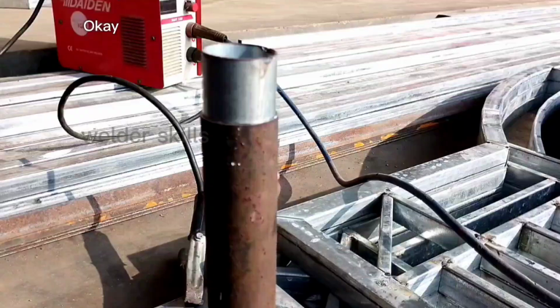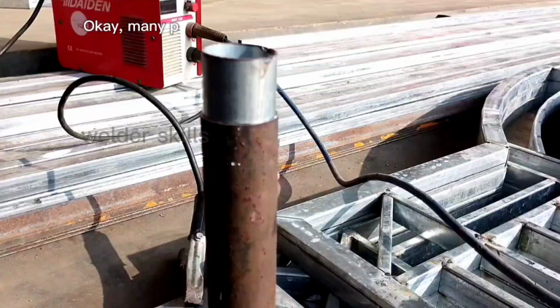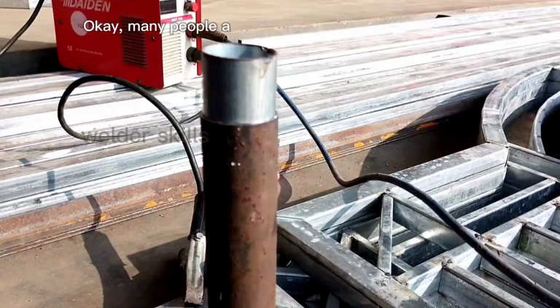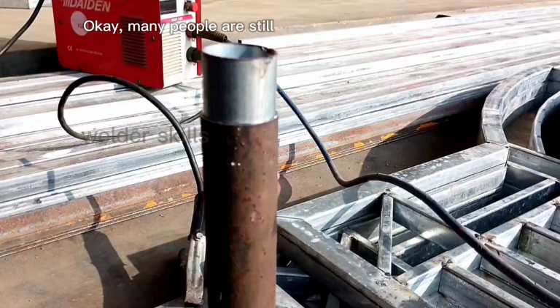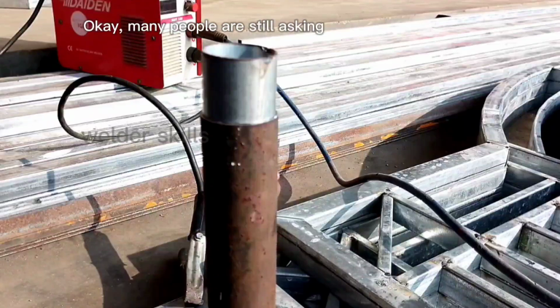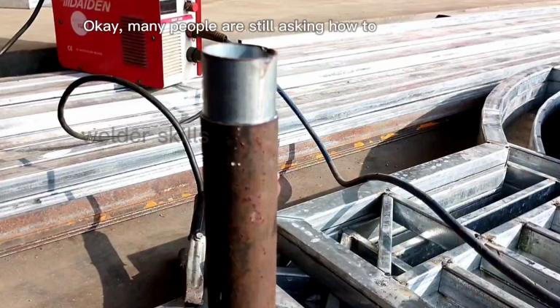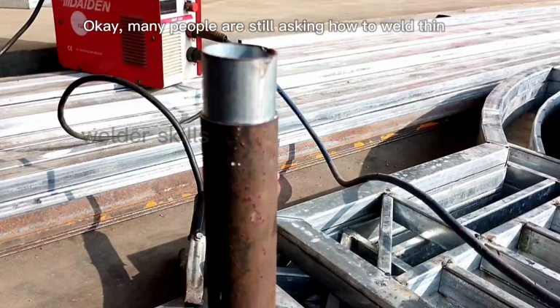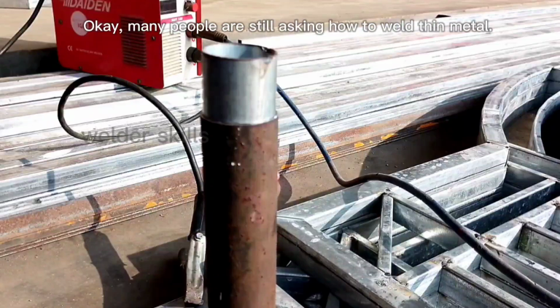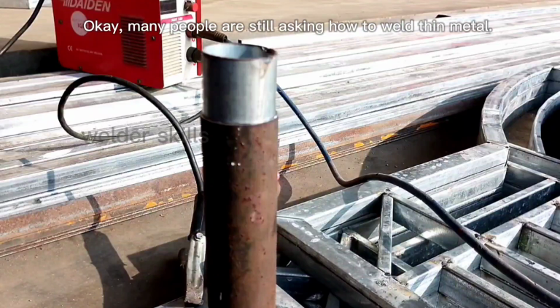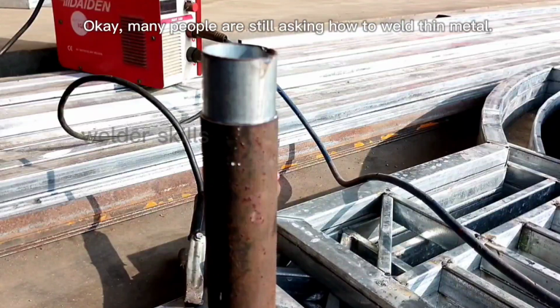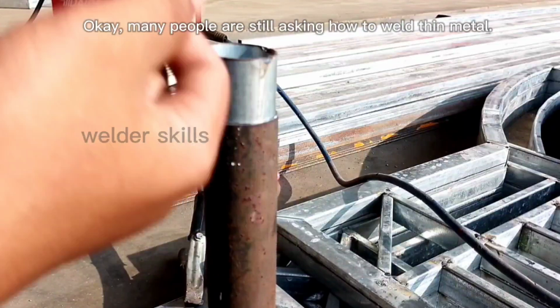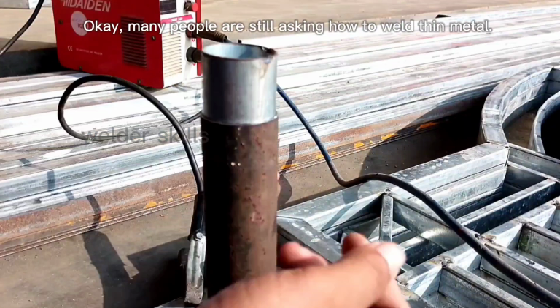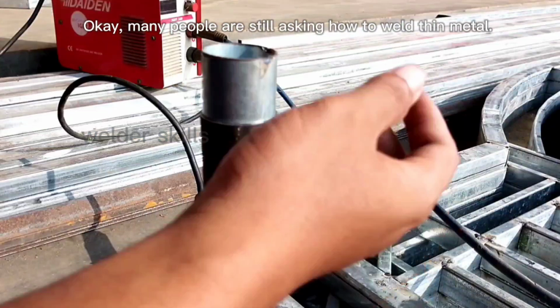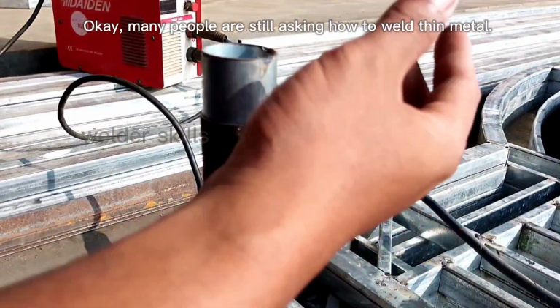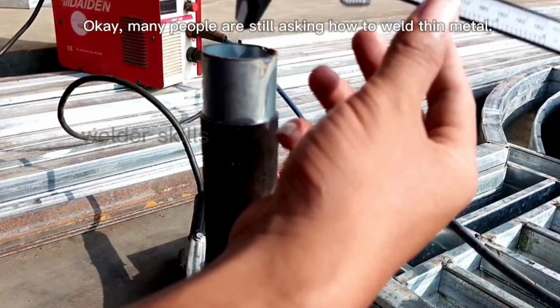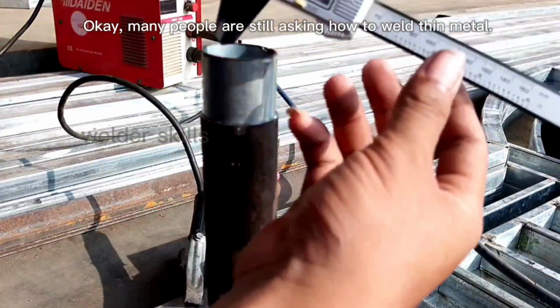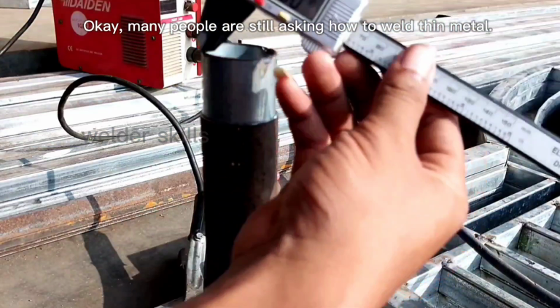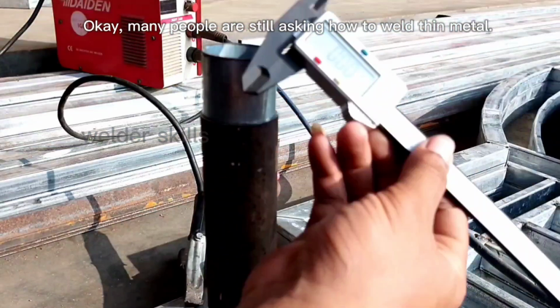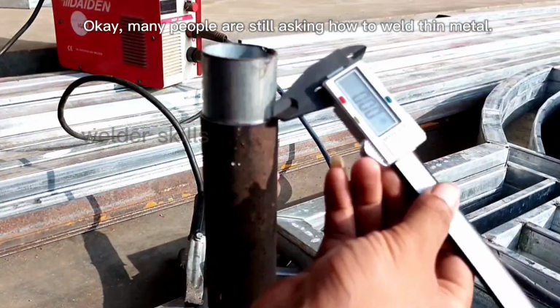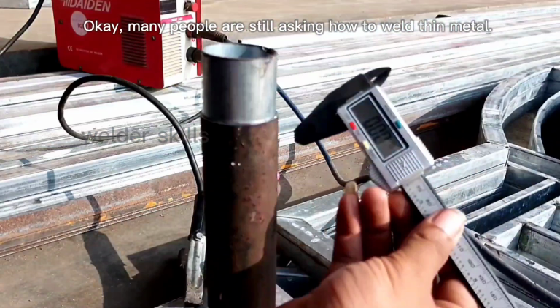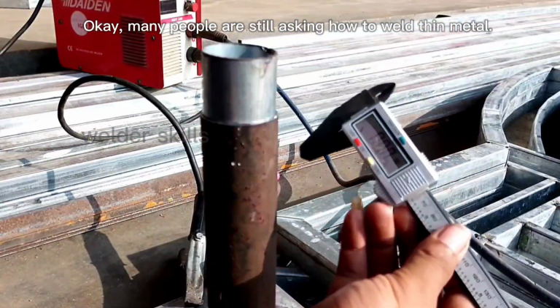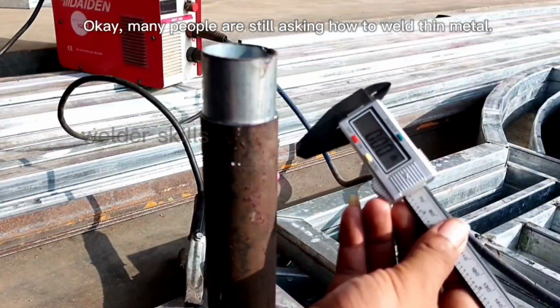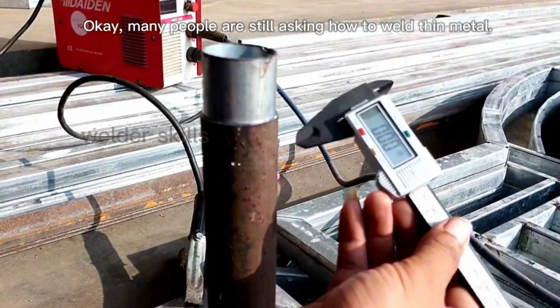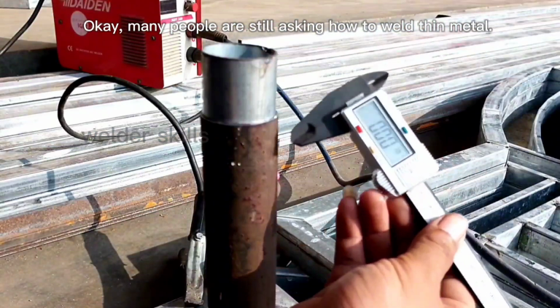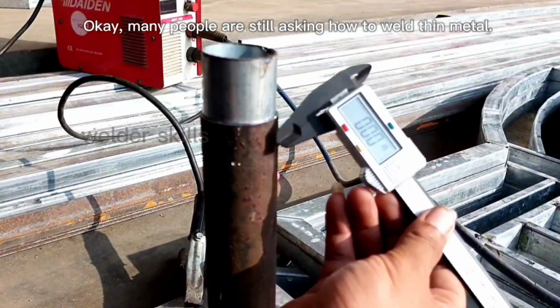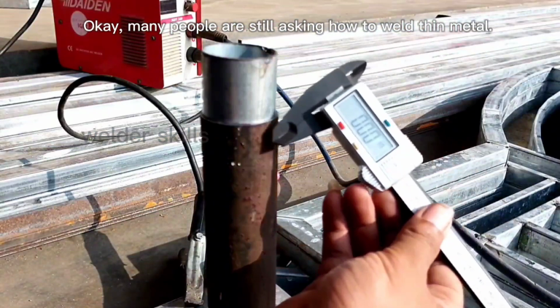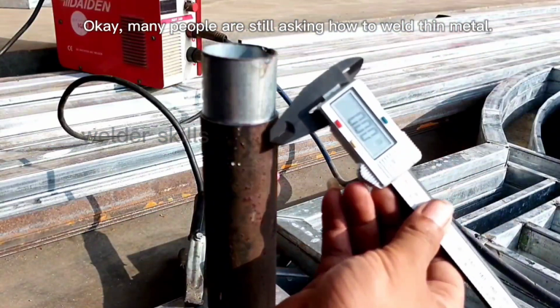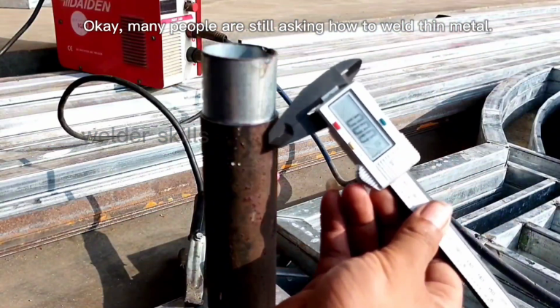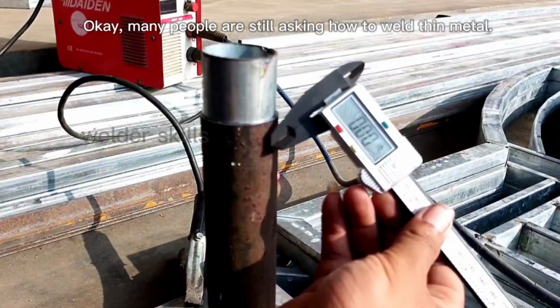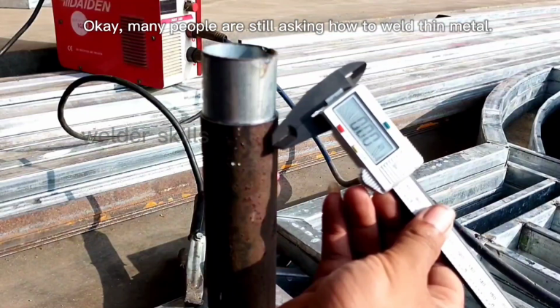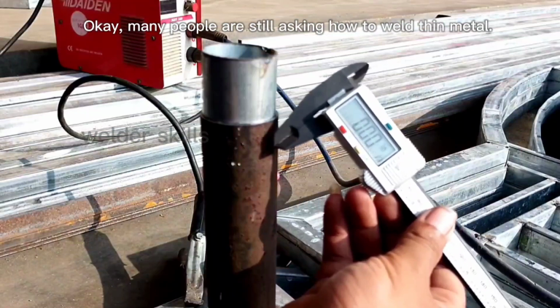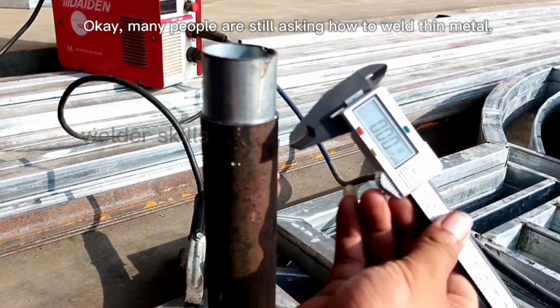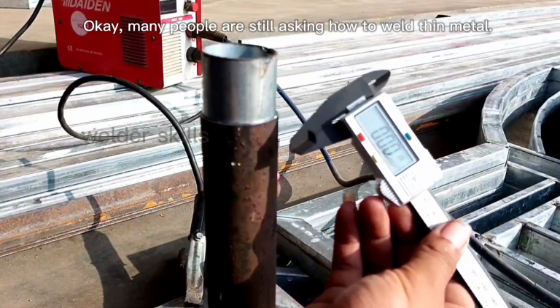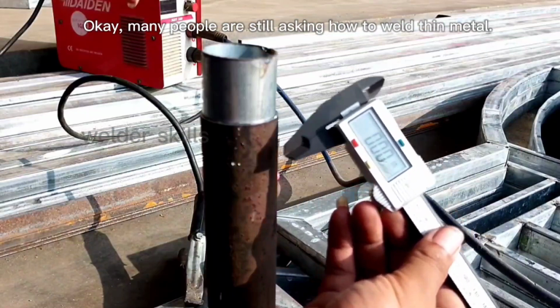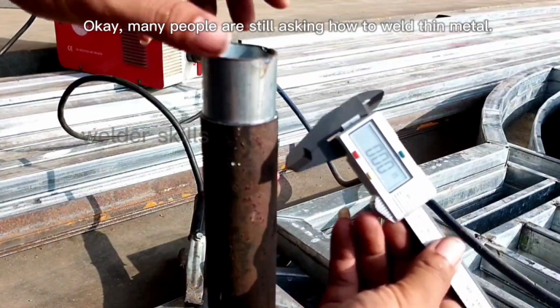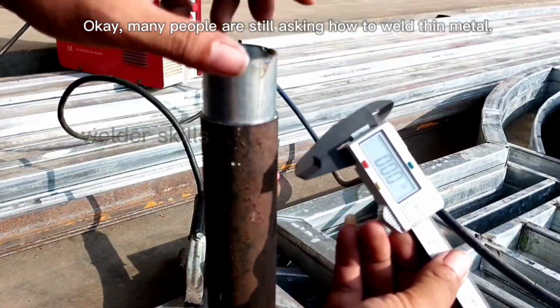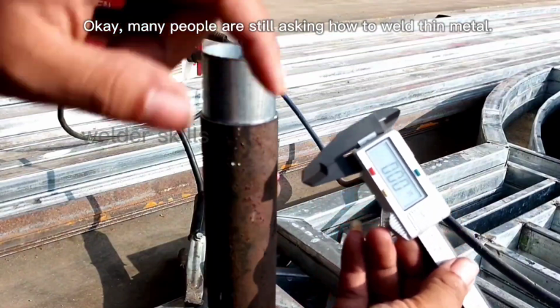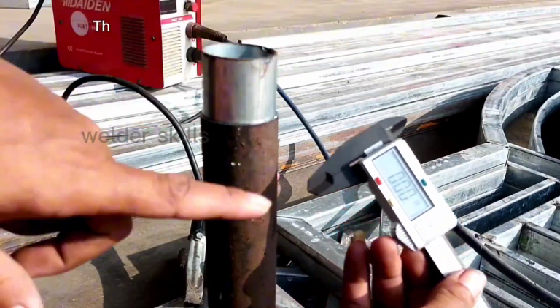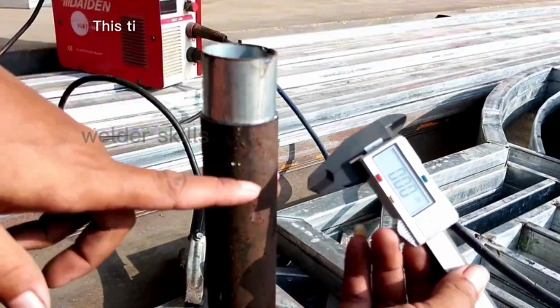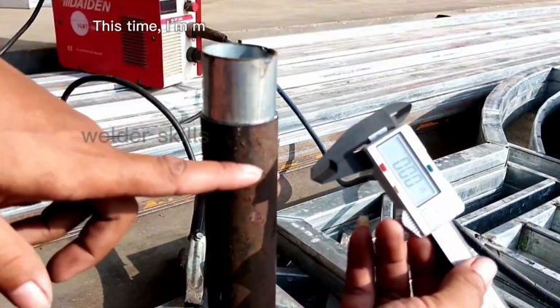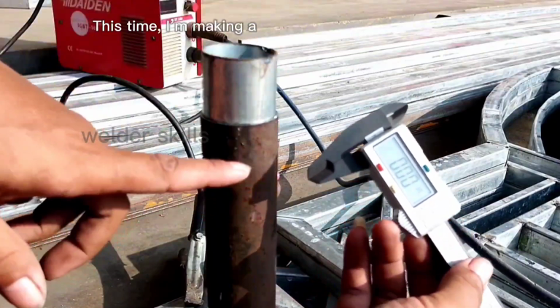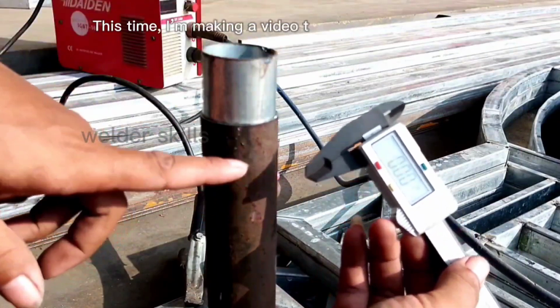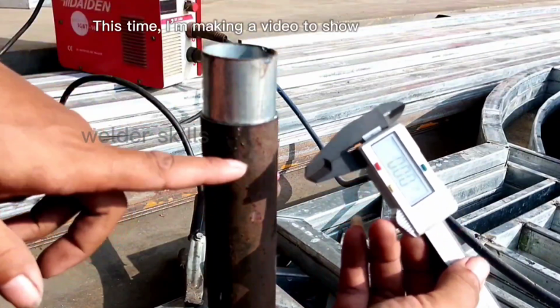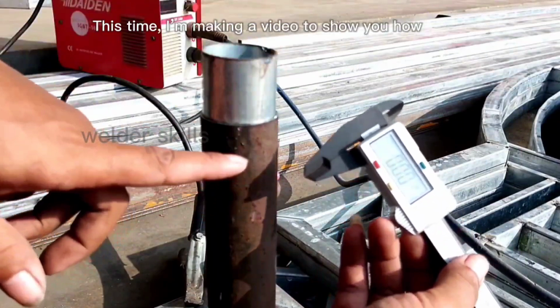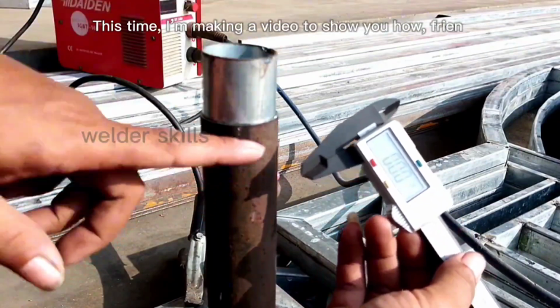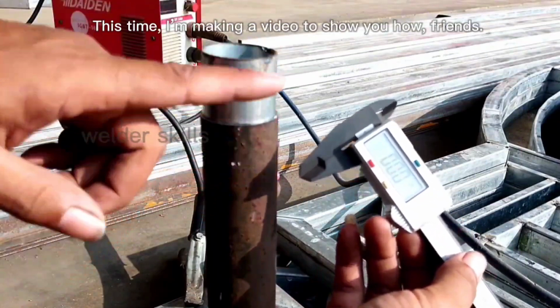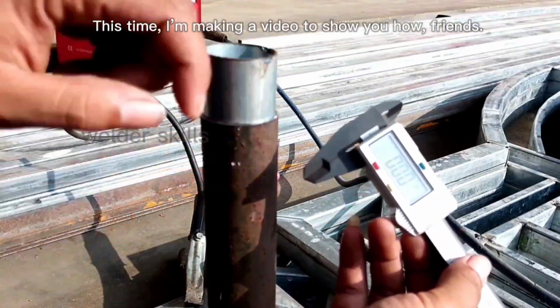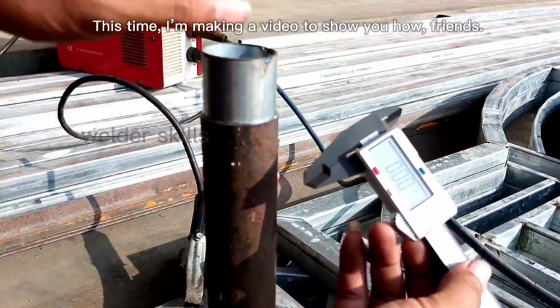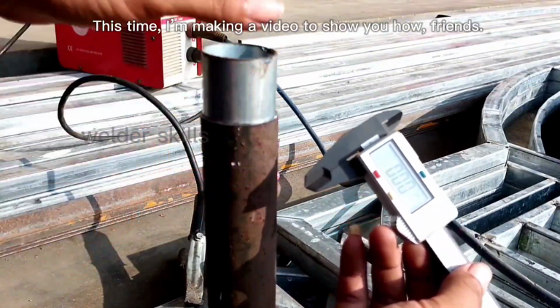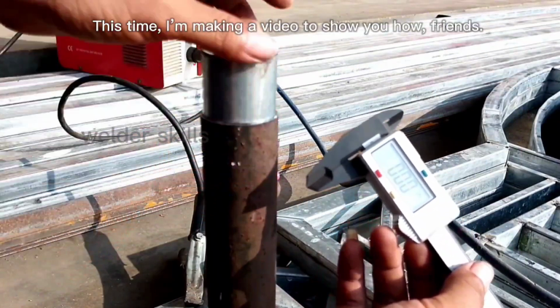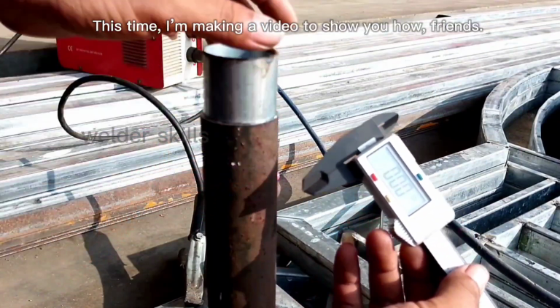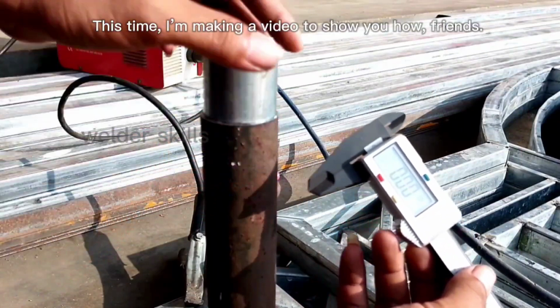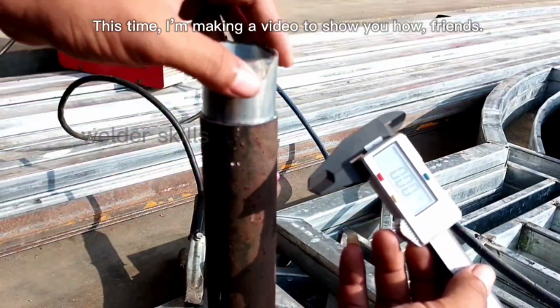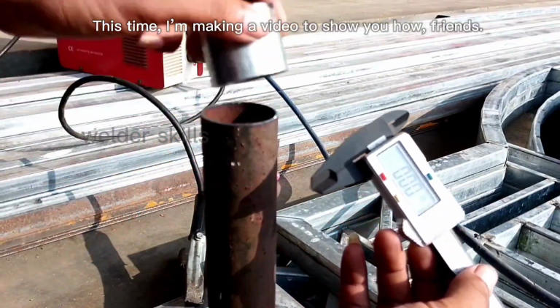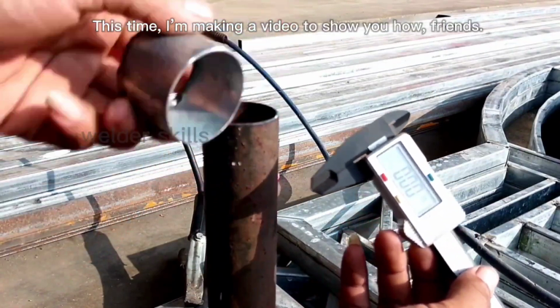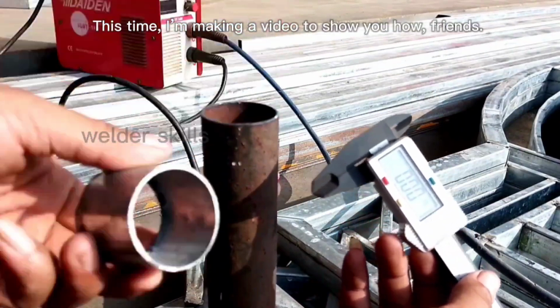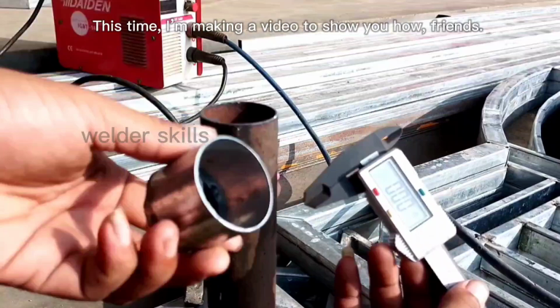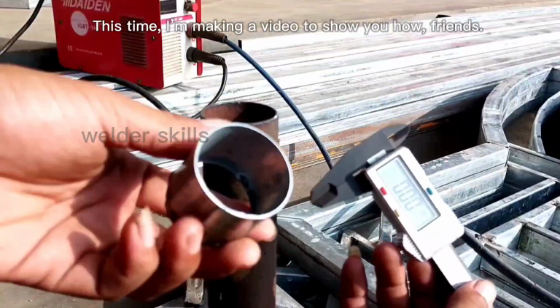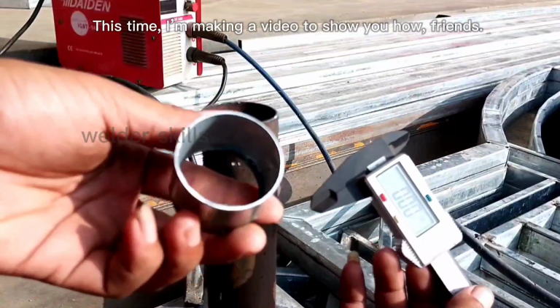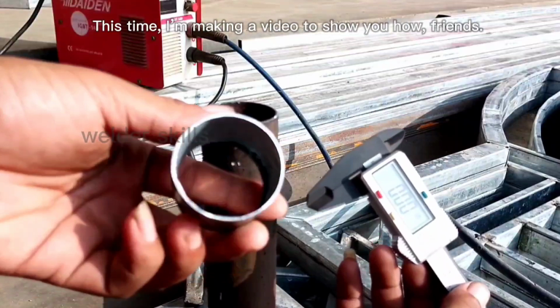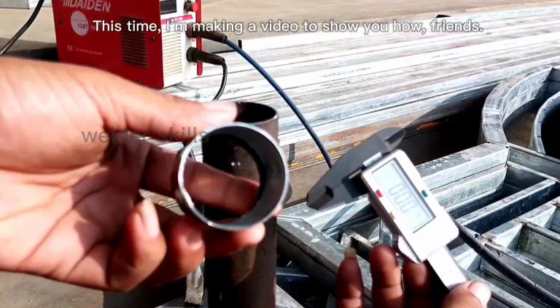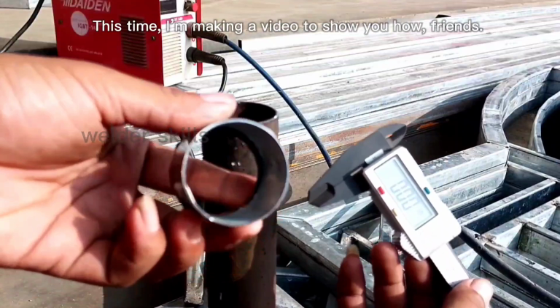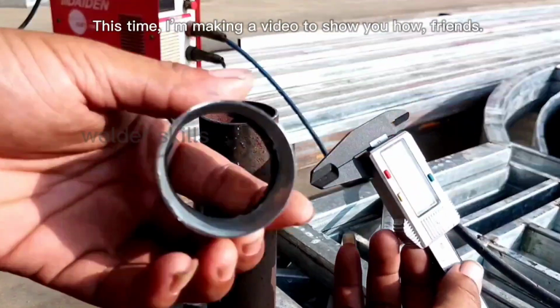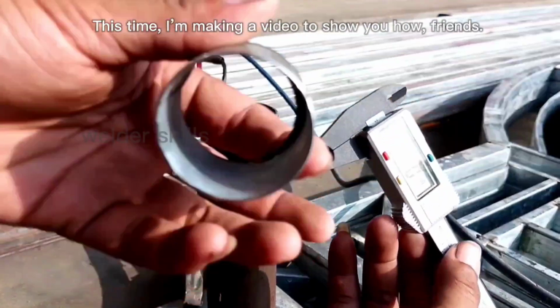Many people are still asking how to weld thin metal. This time, I'm making a video to show you how, friends.